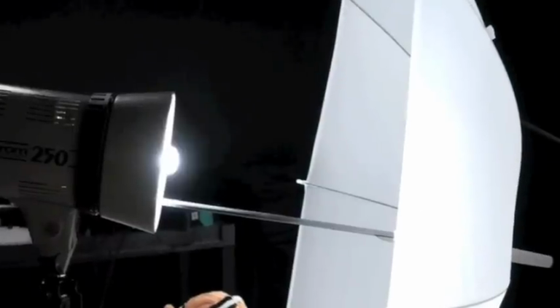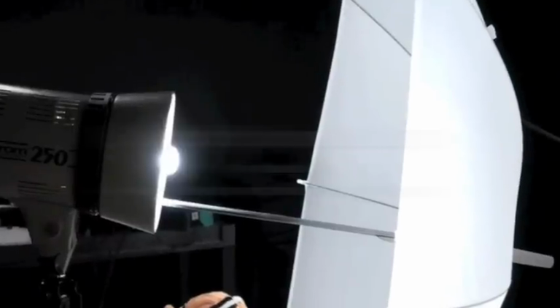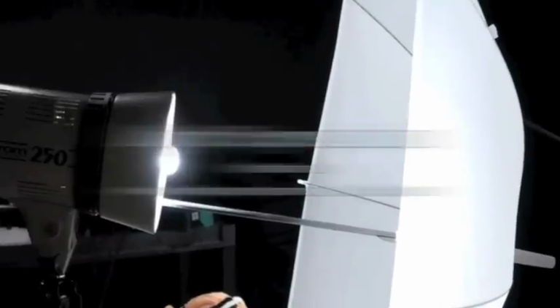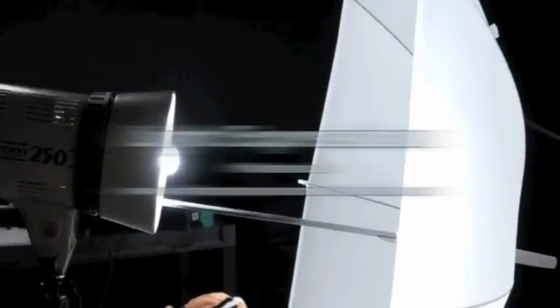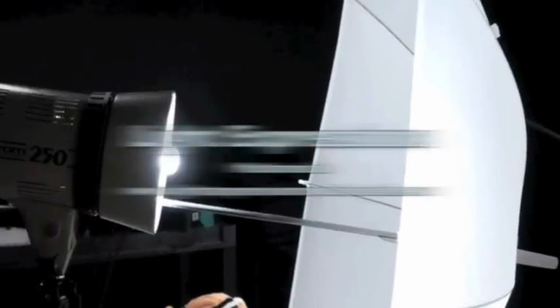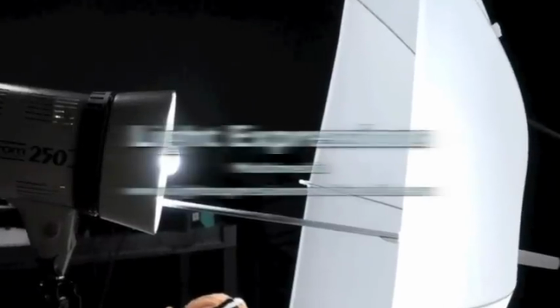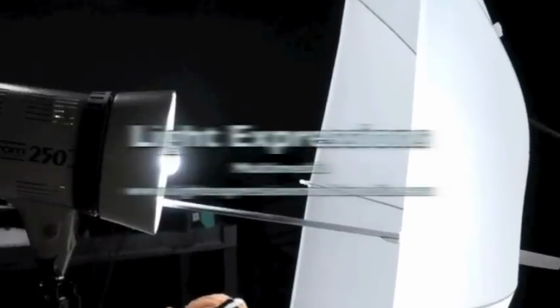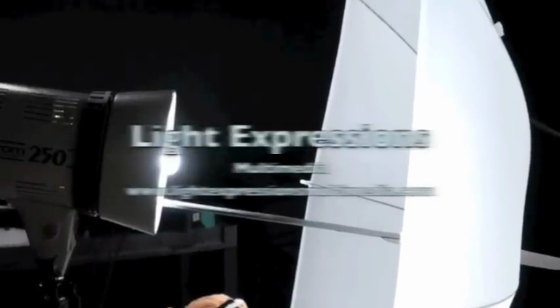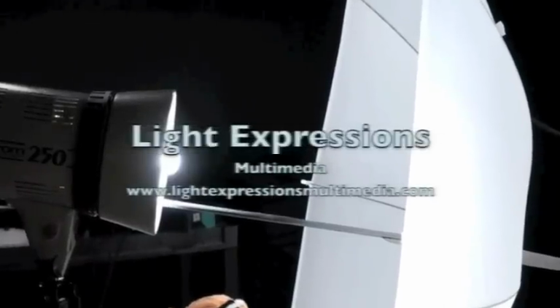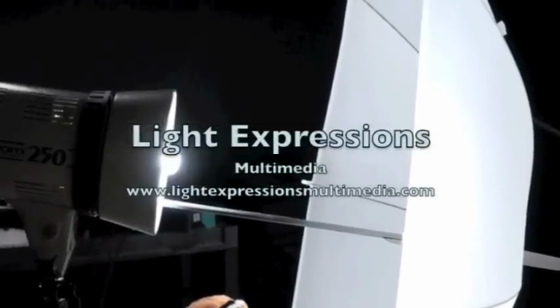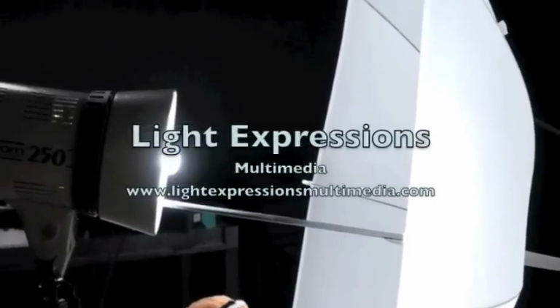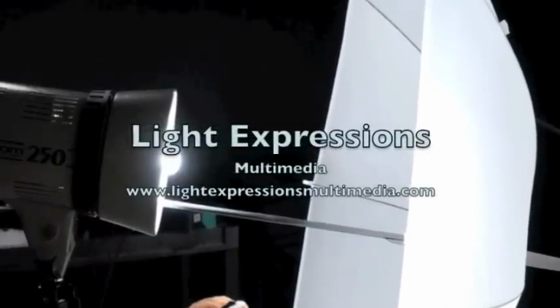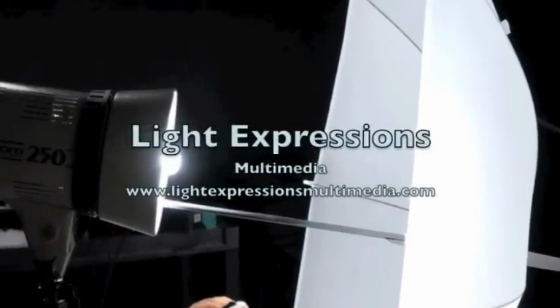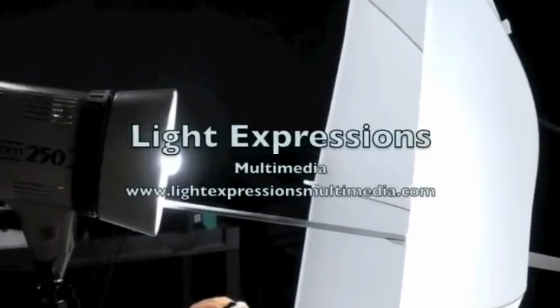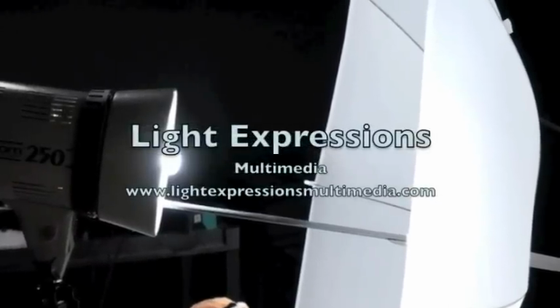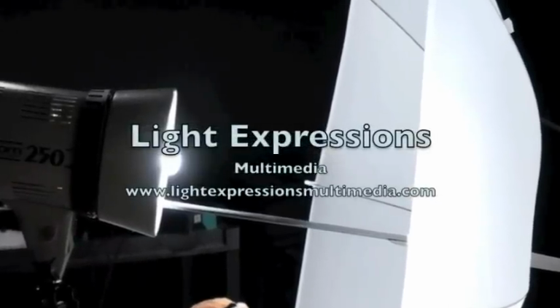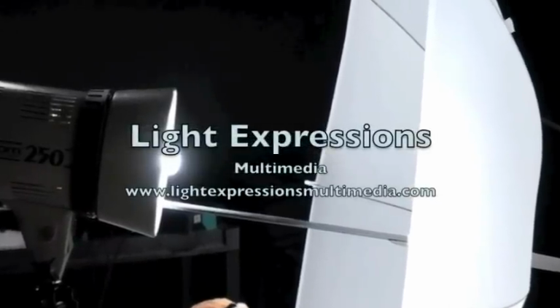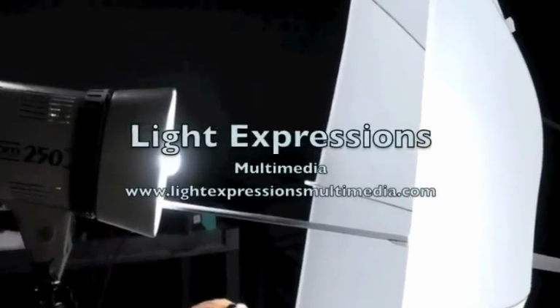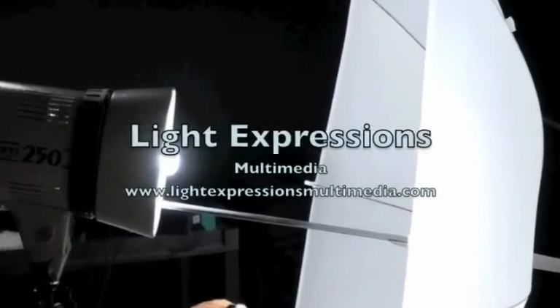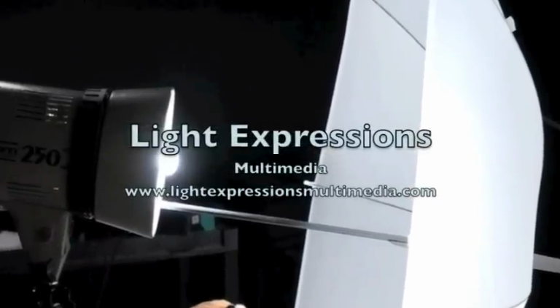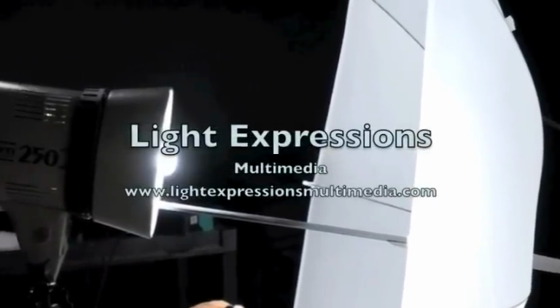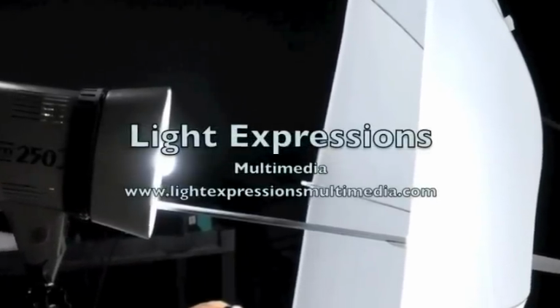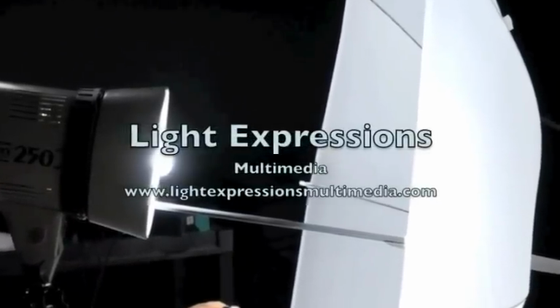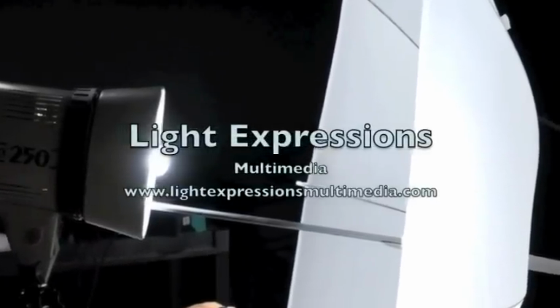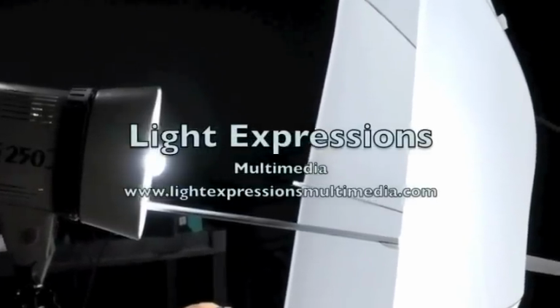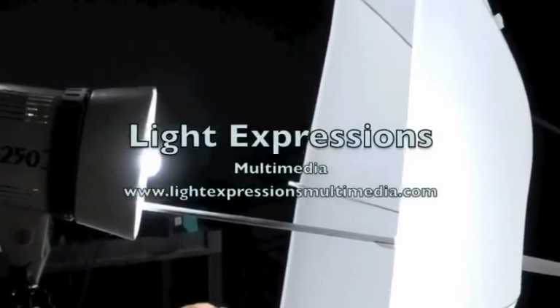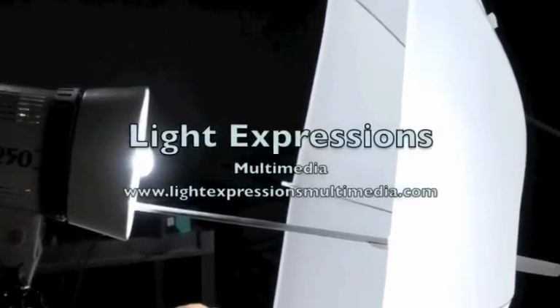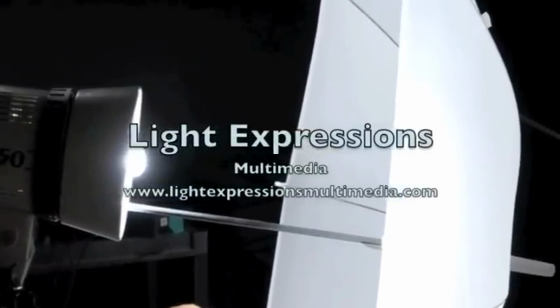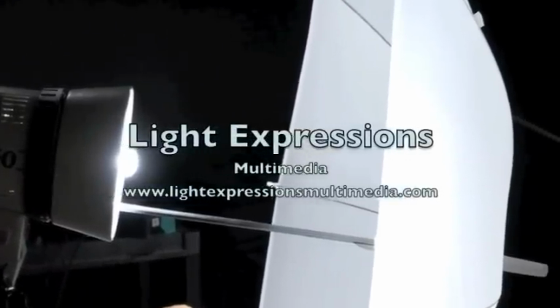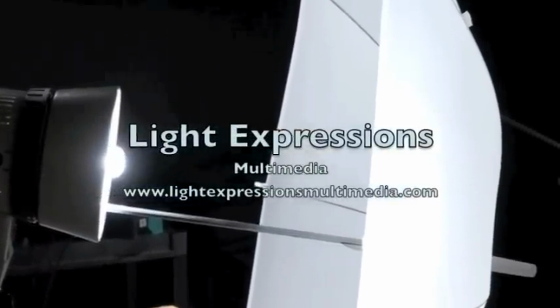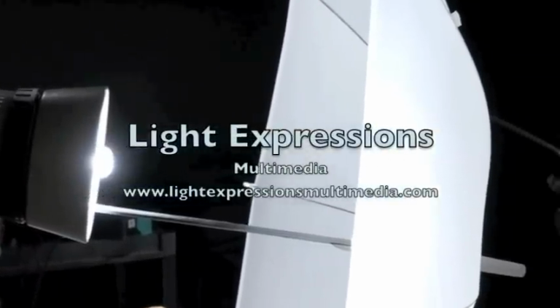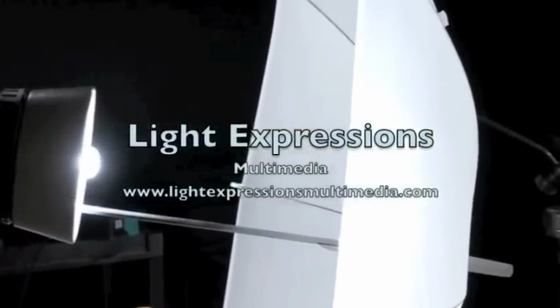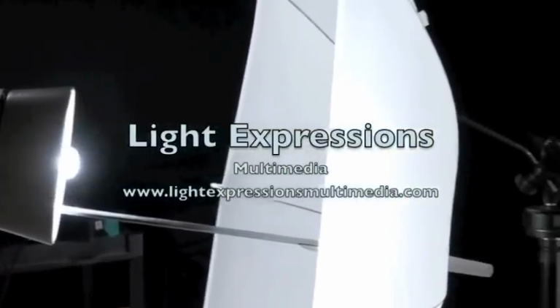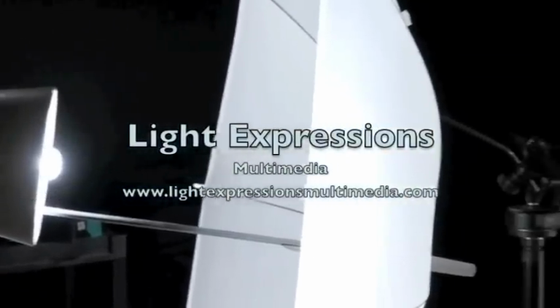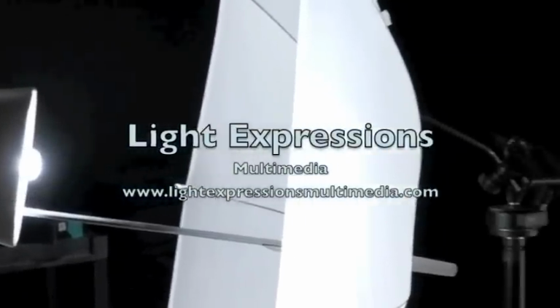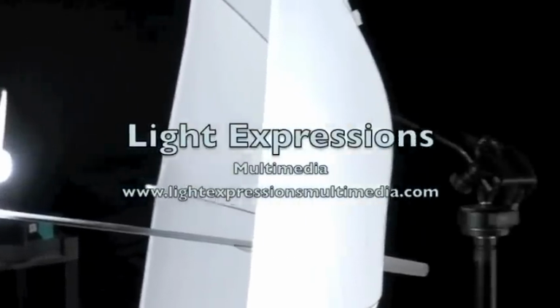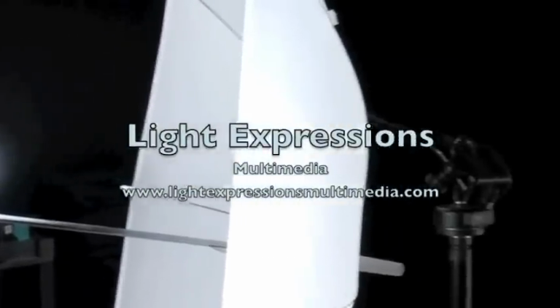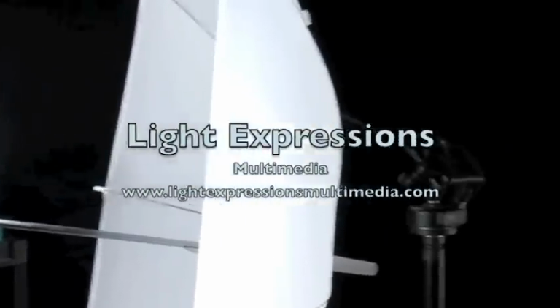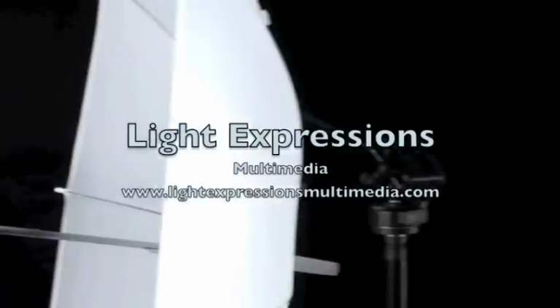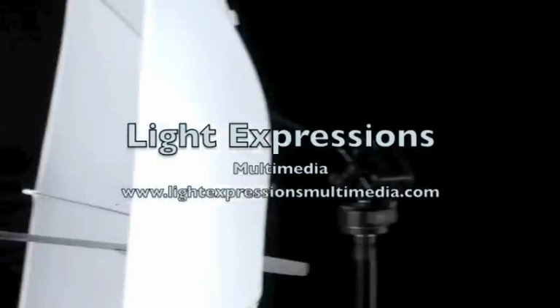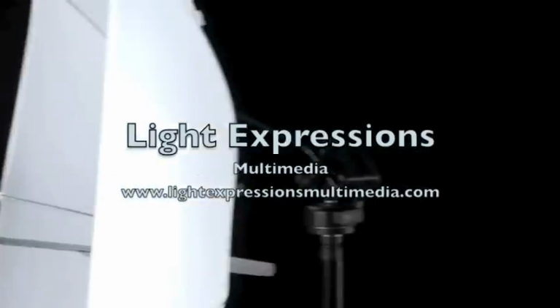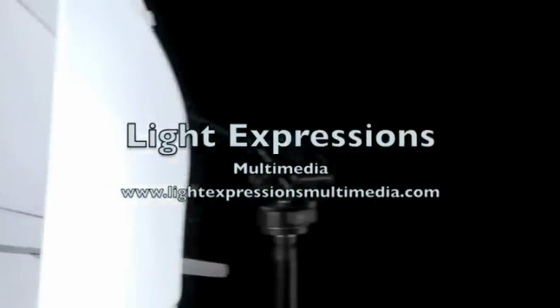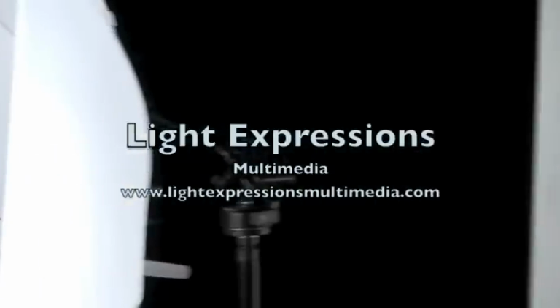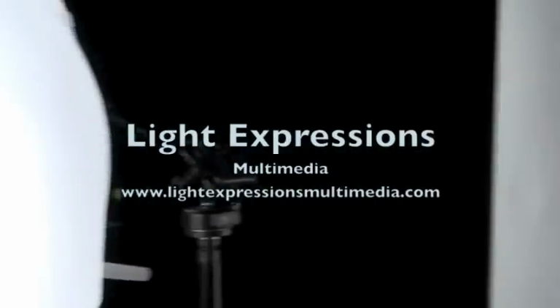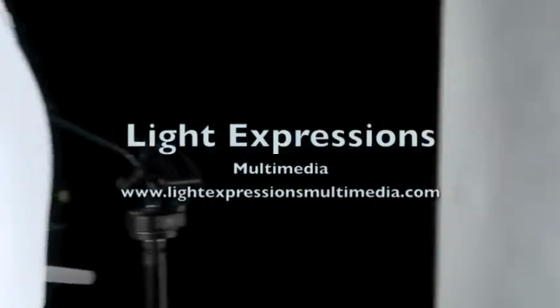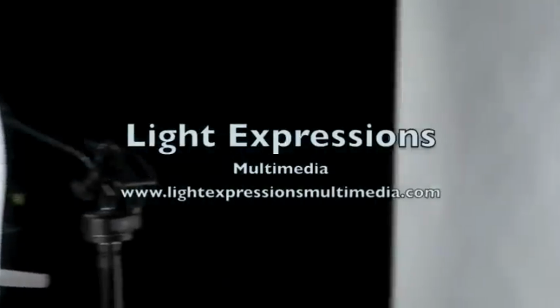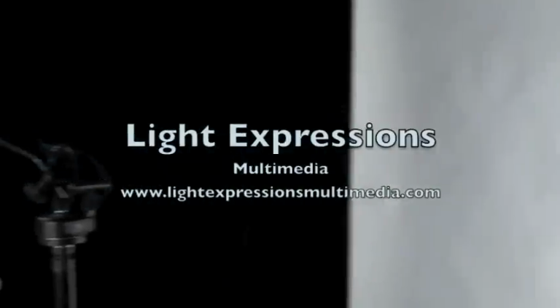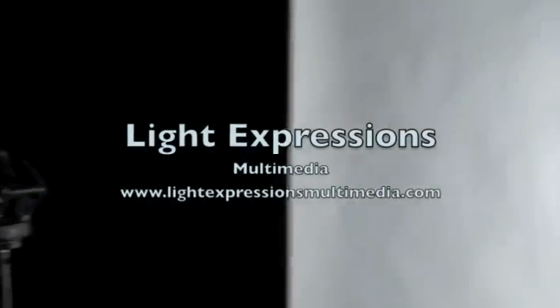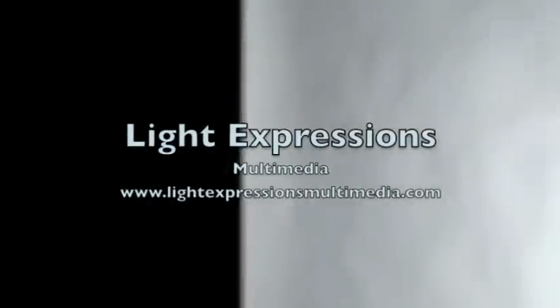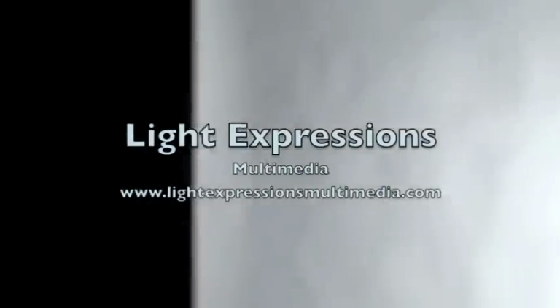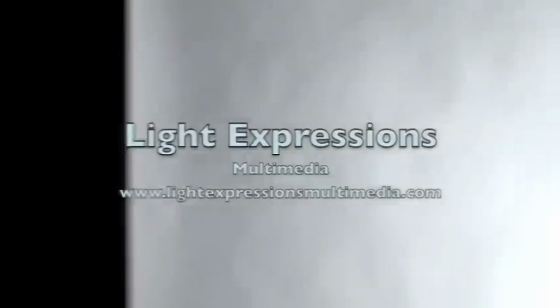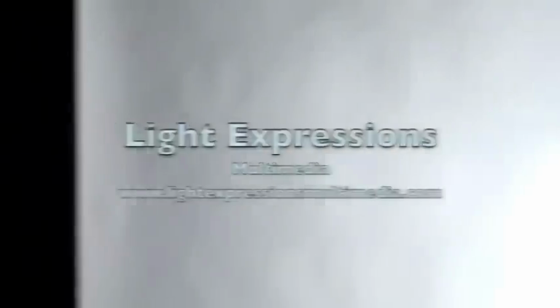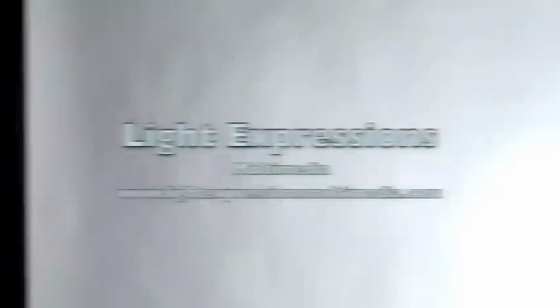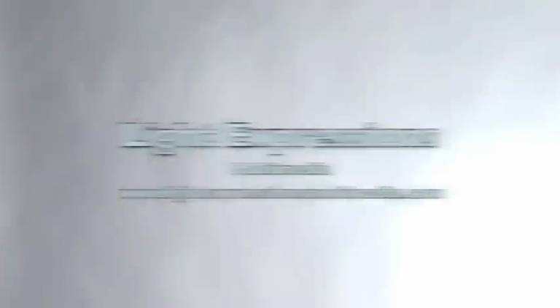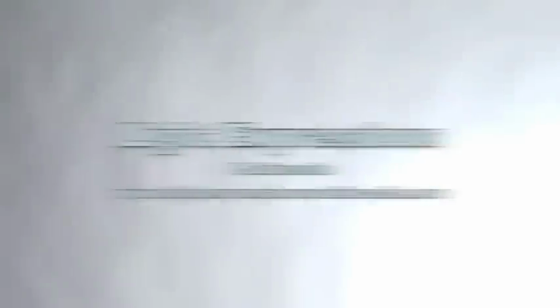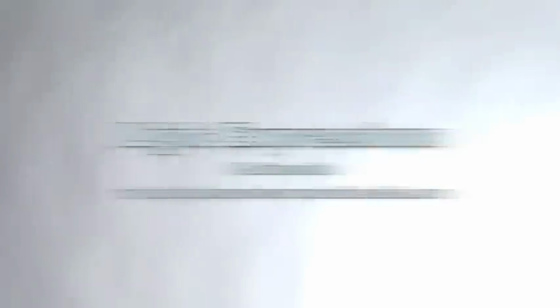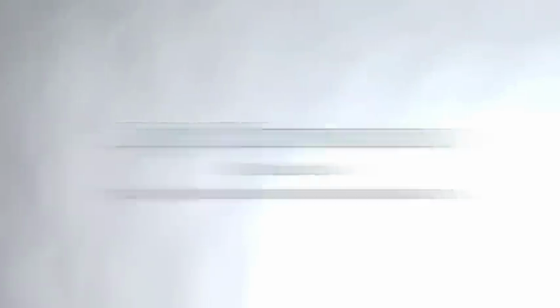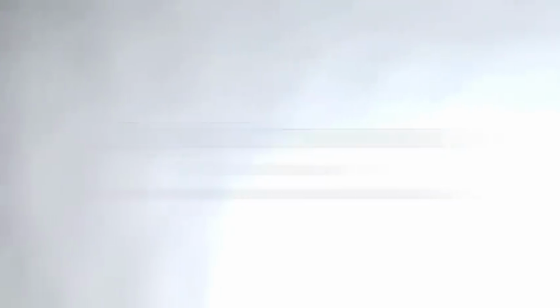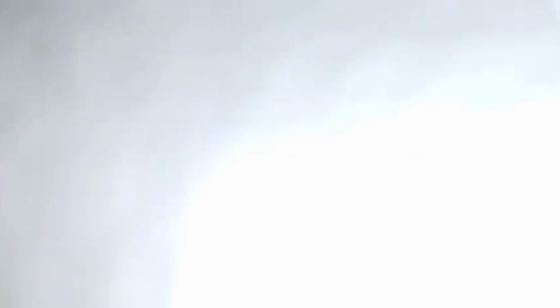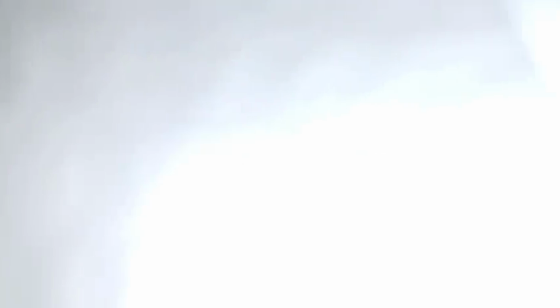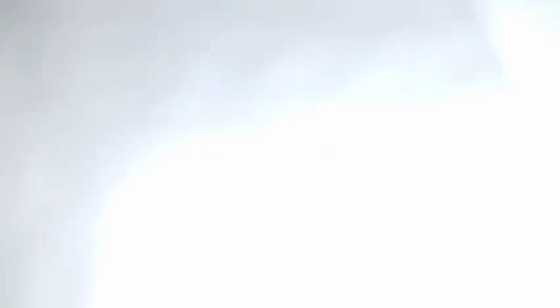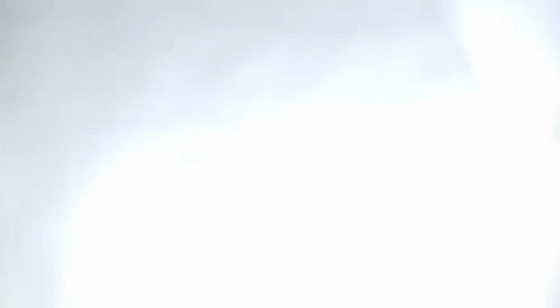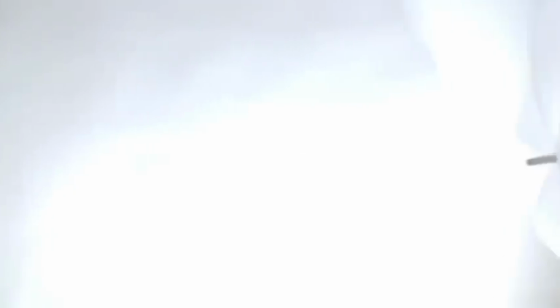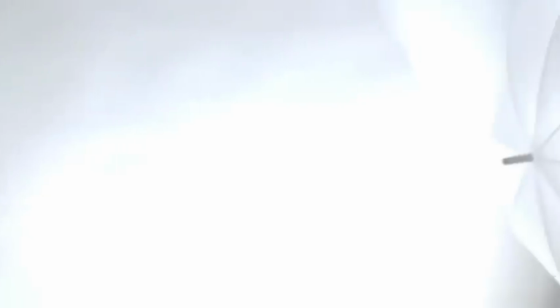How versatile is this setup? Well, we've used it for actually videotaping this segment.